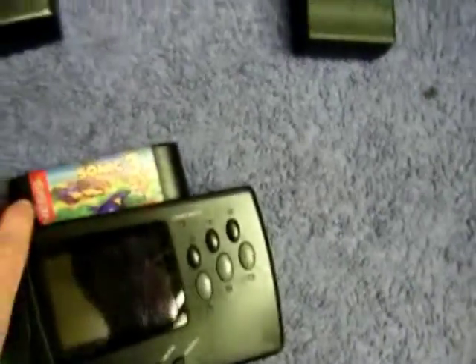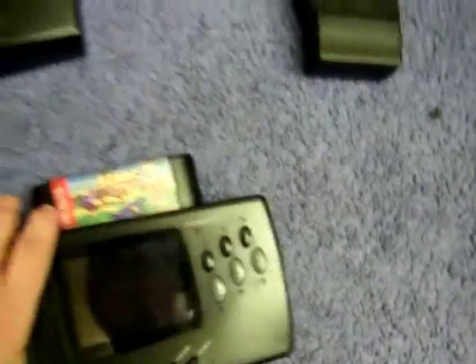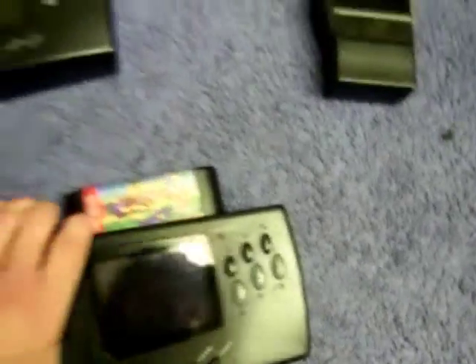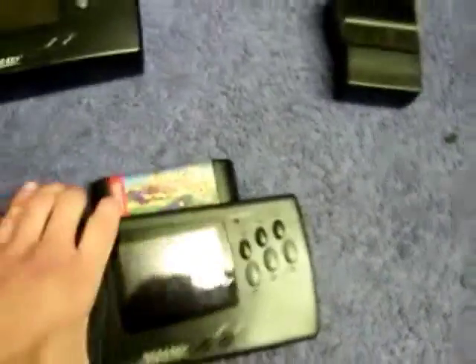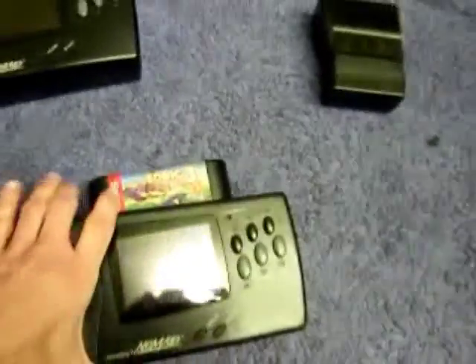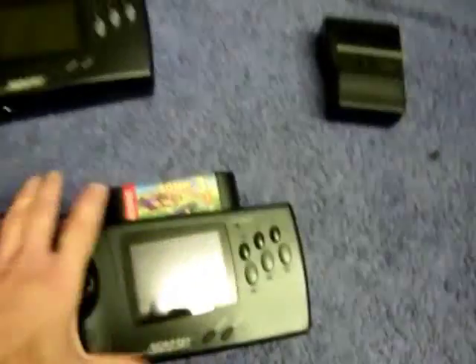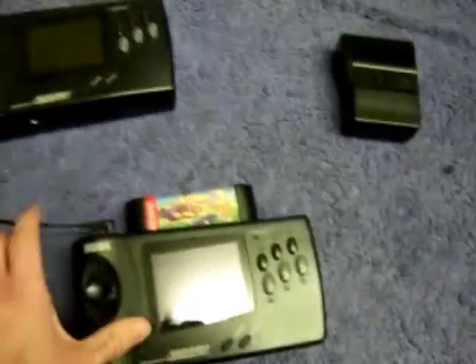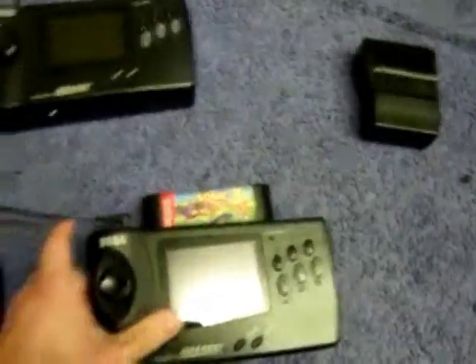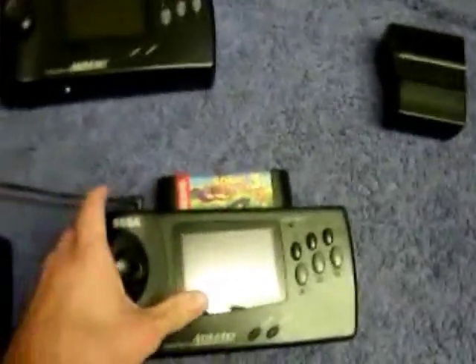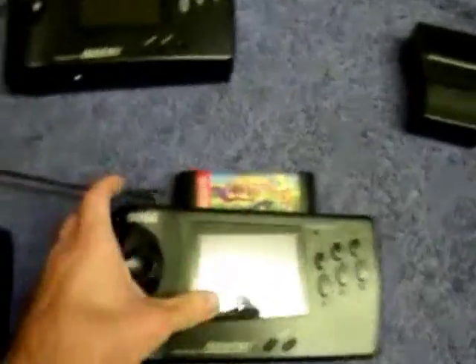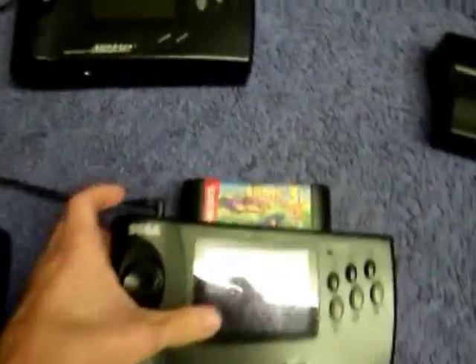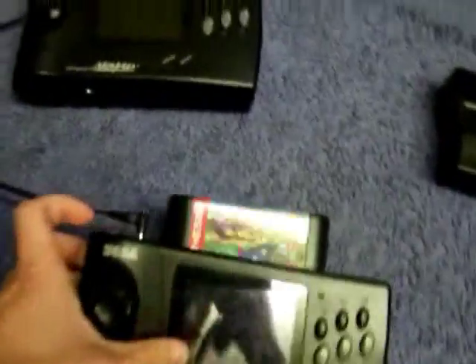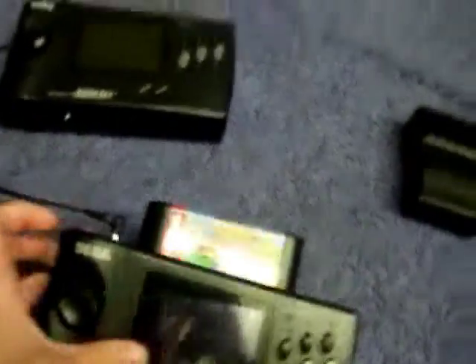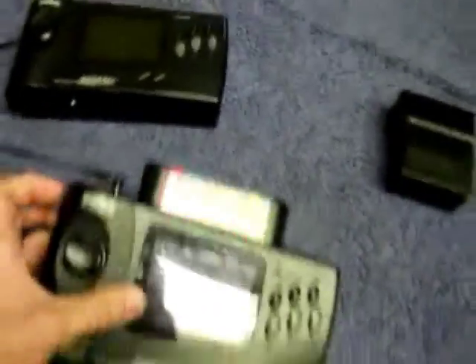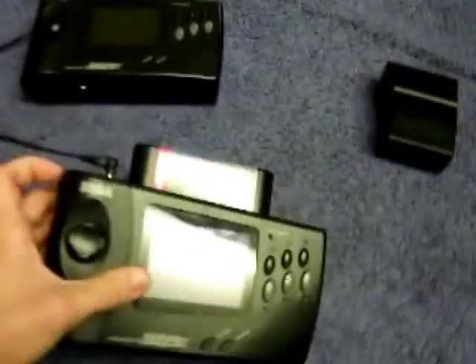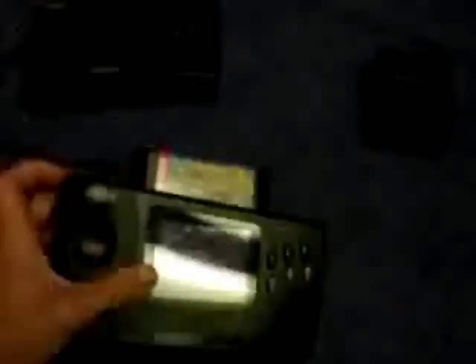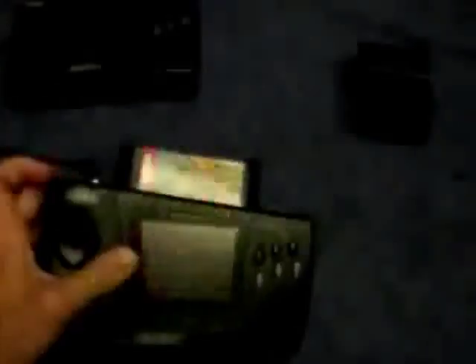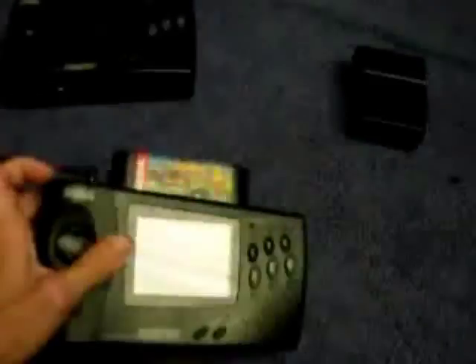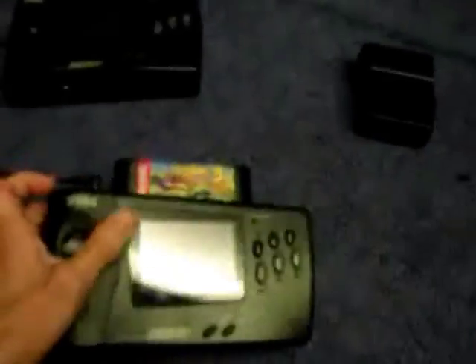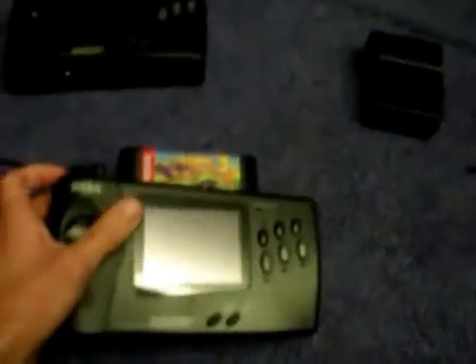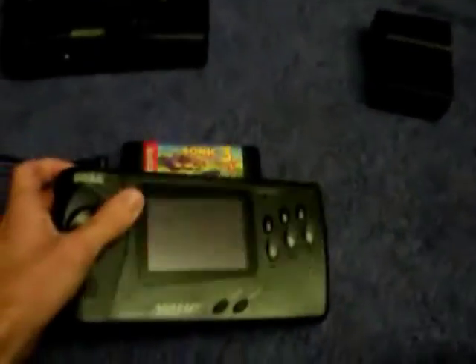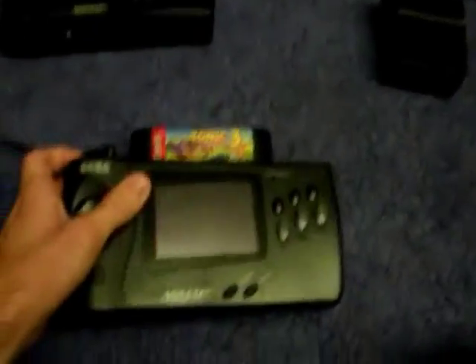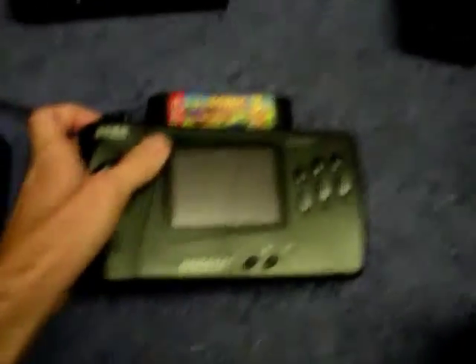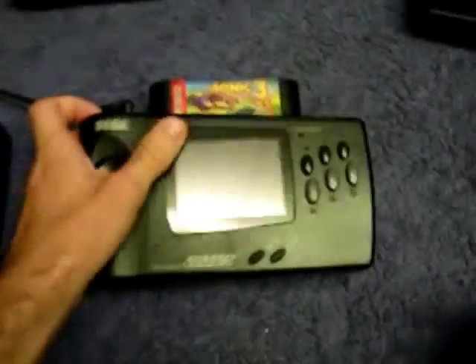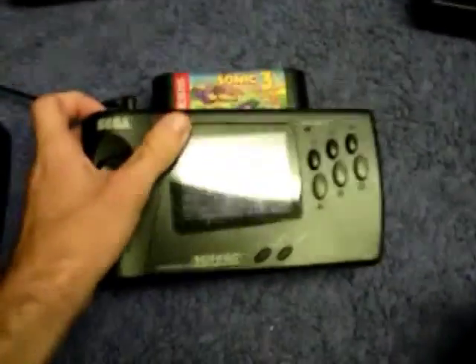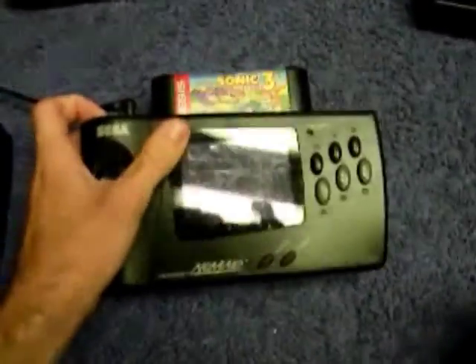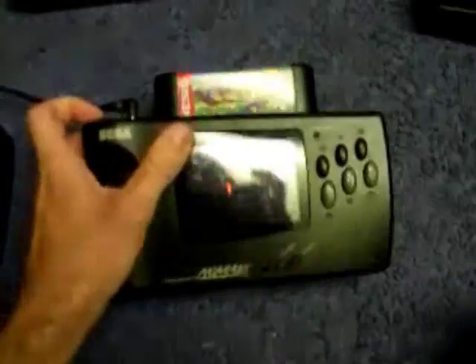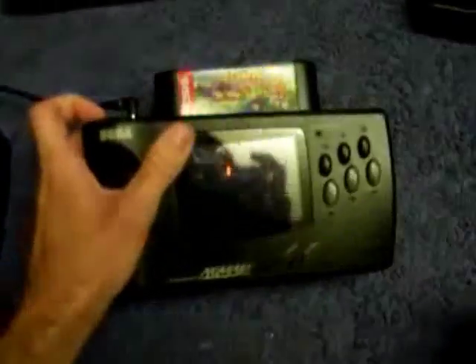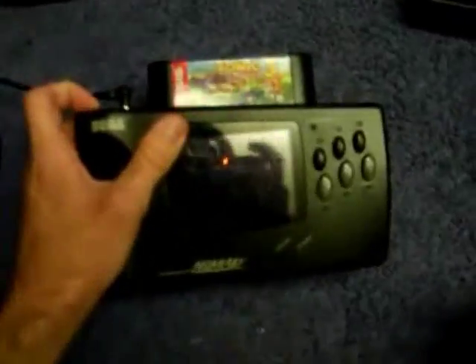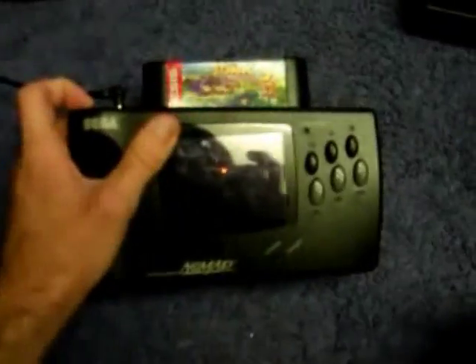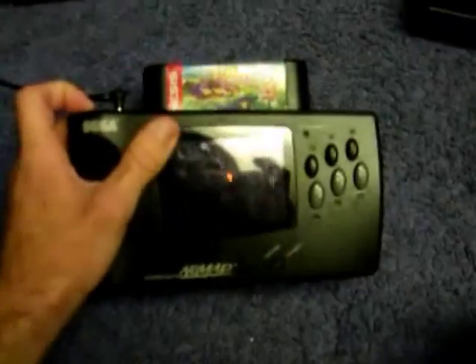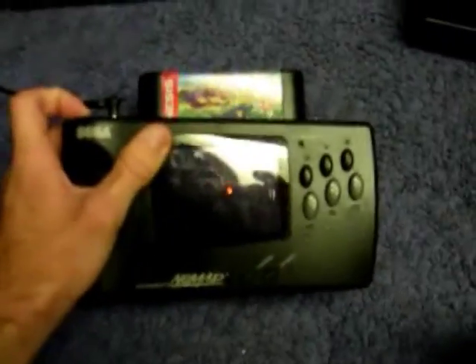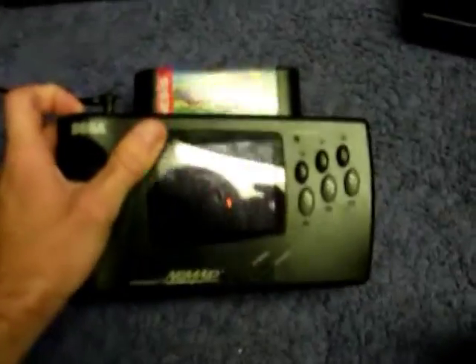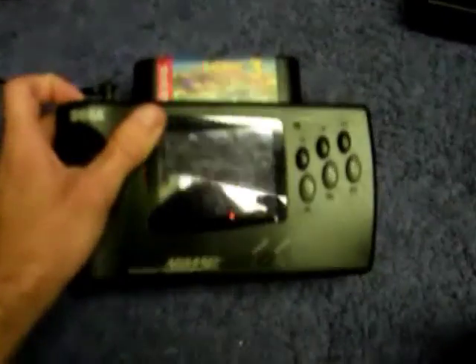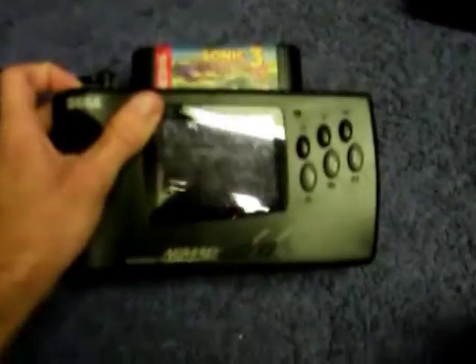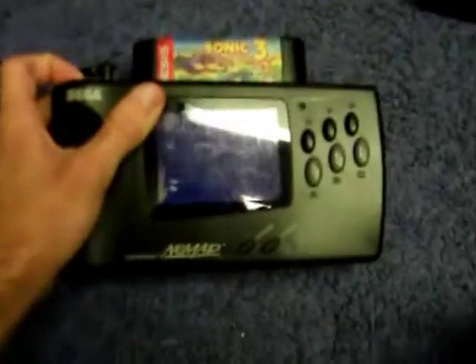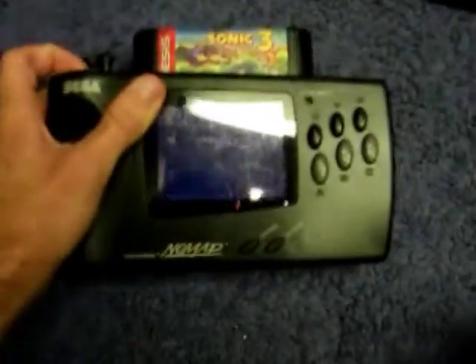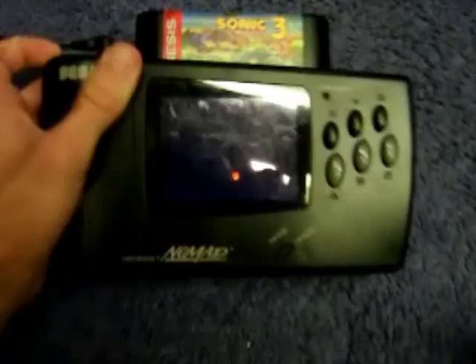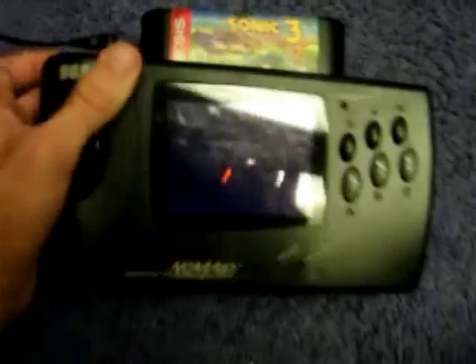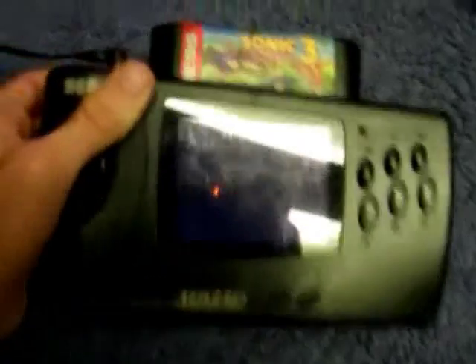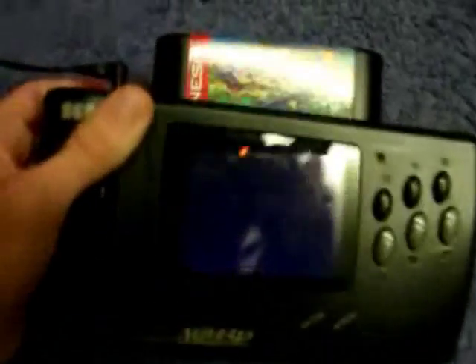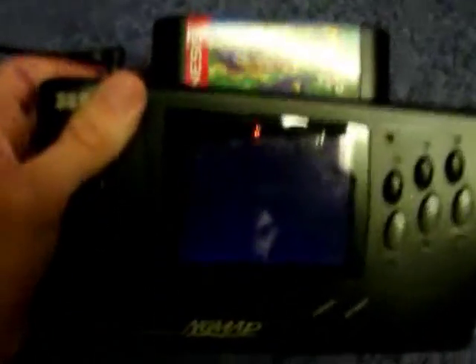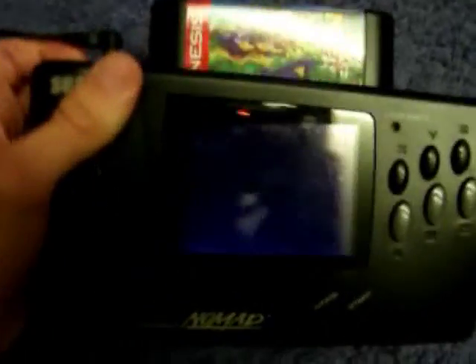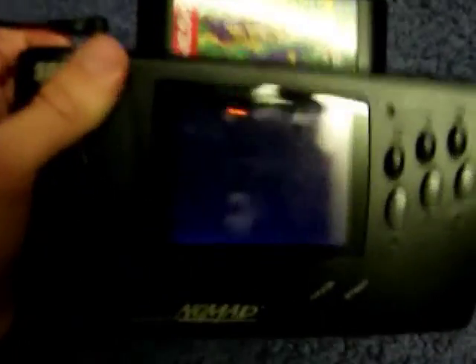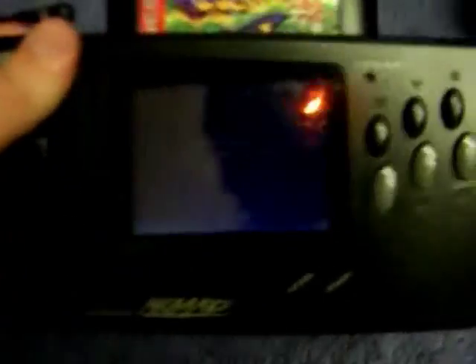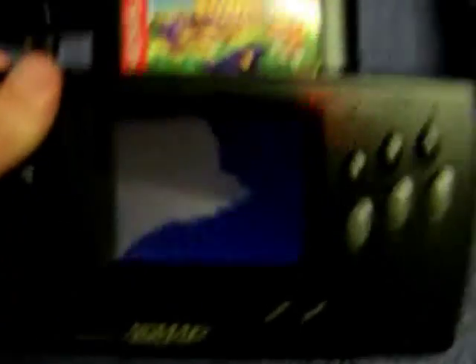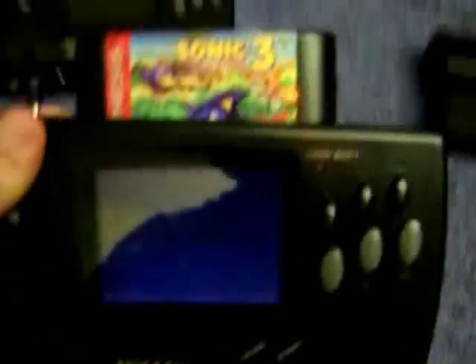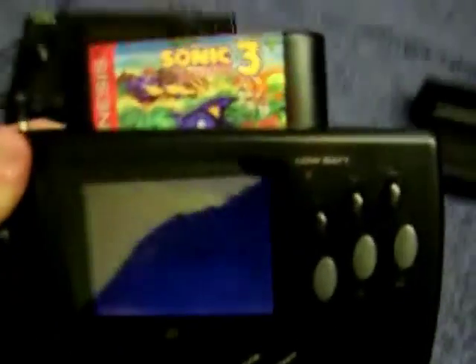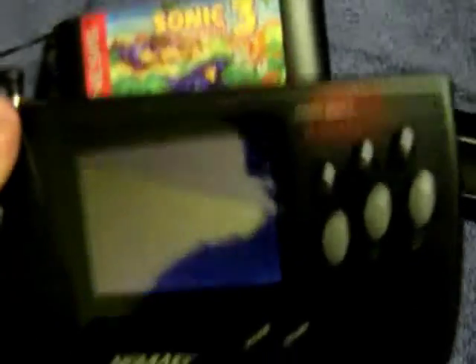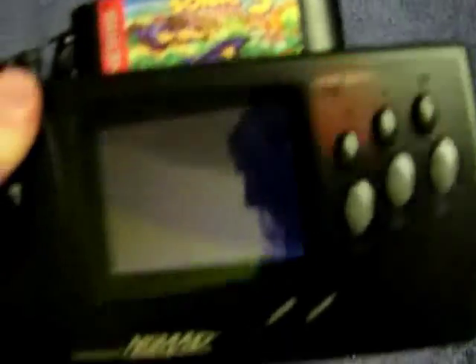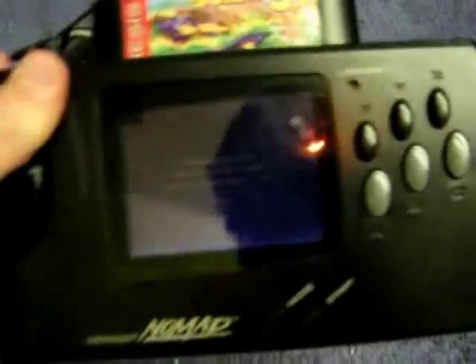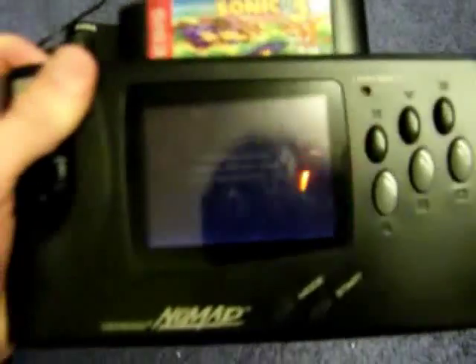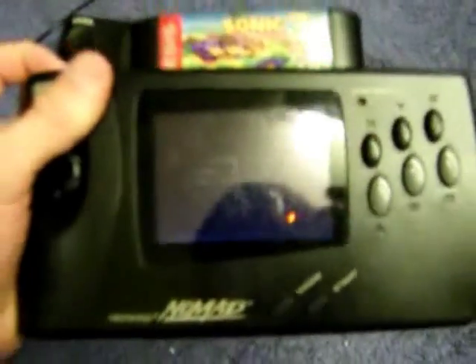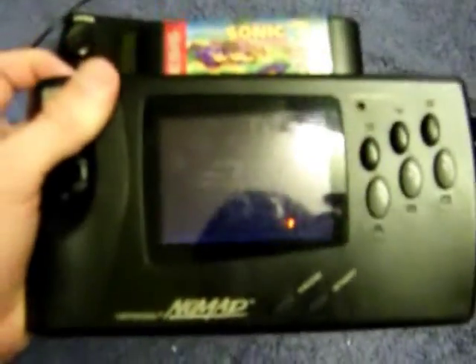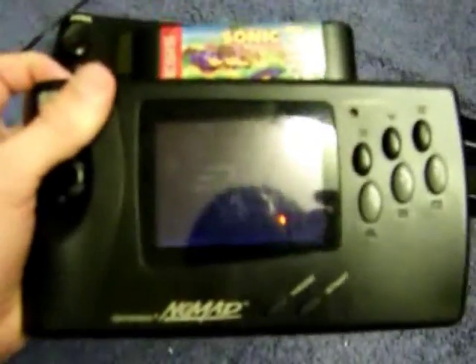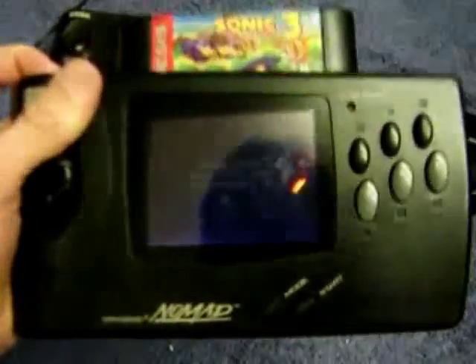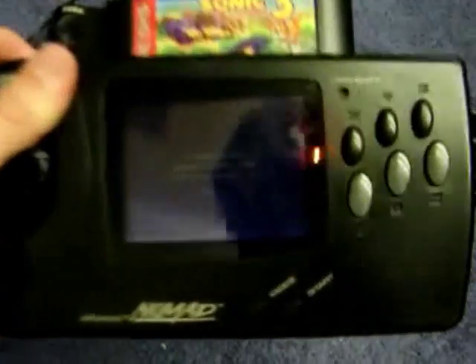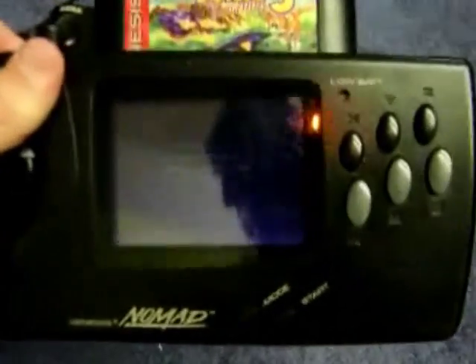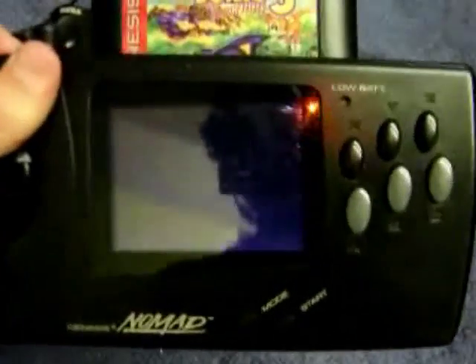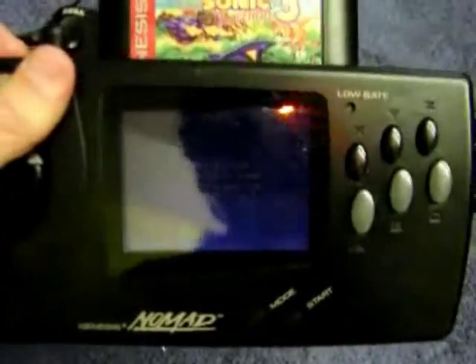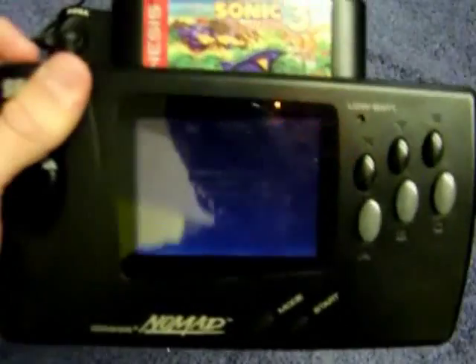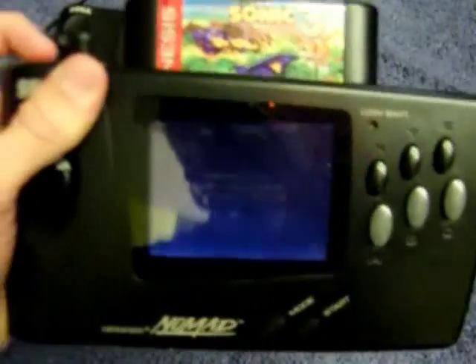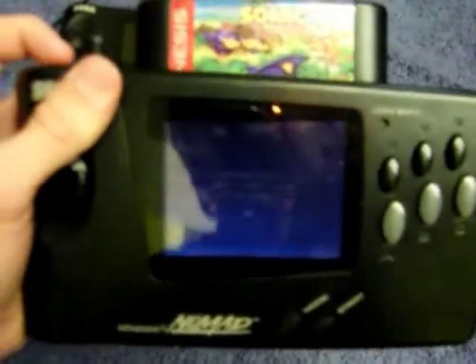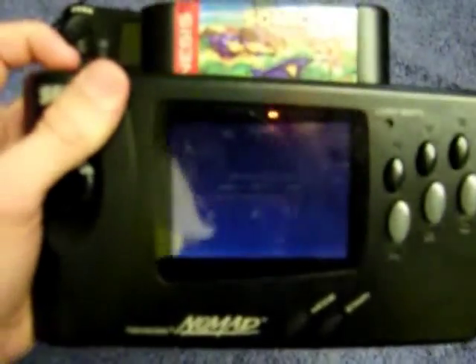This, first of all, is an unmodded one. You can see how foggy the screen is on that.